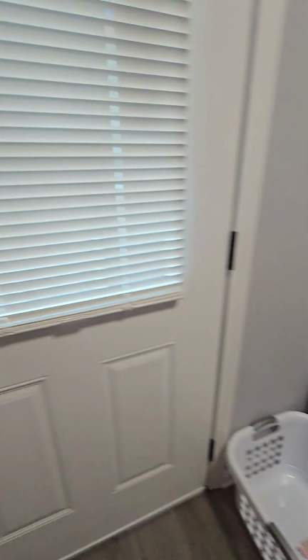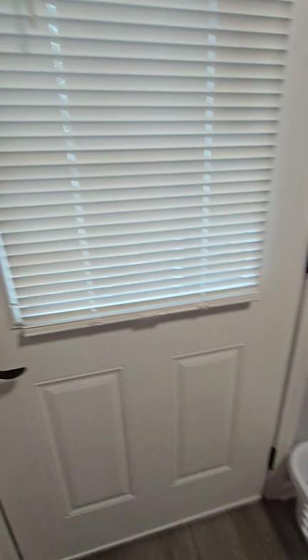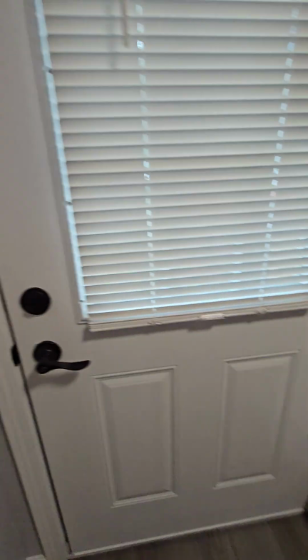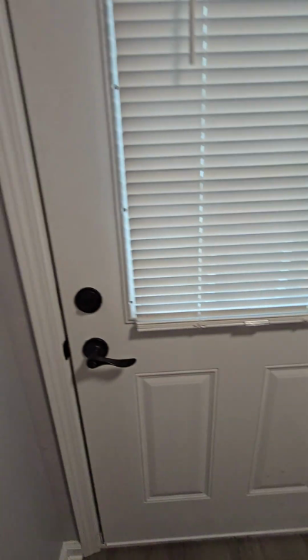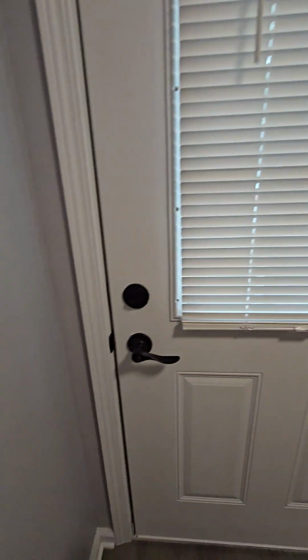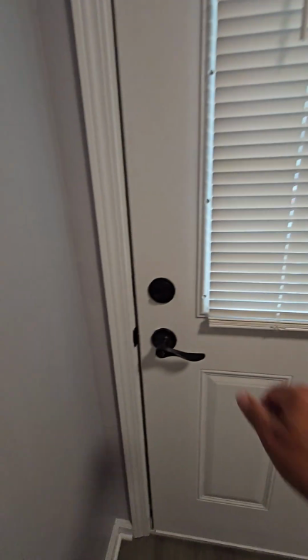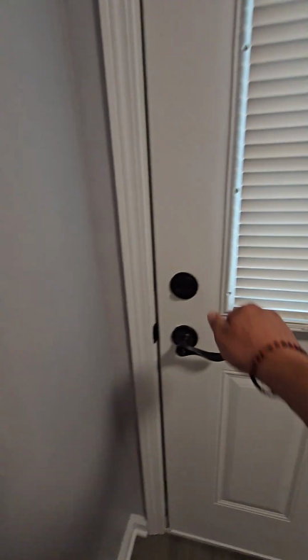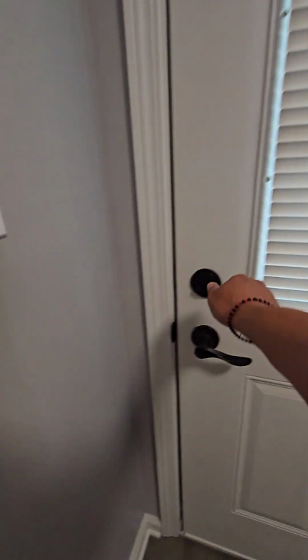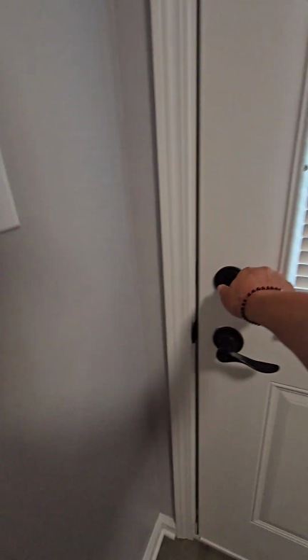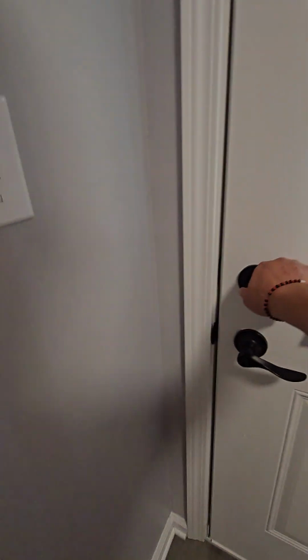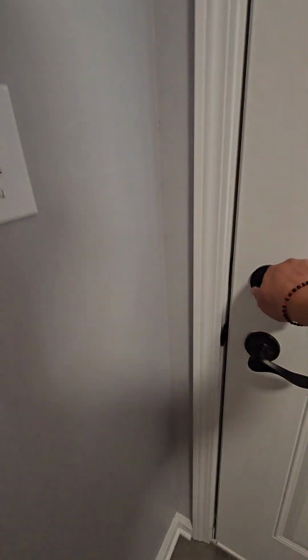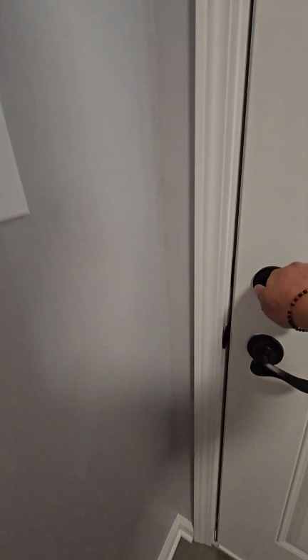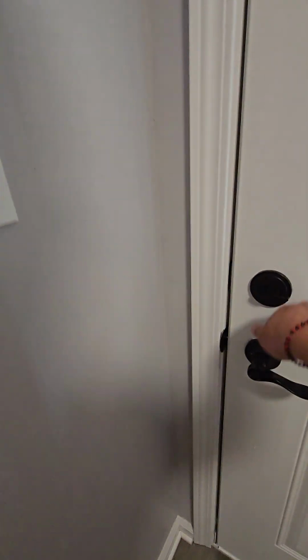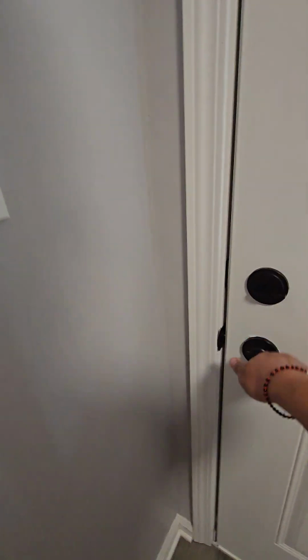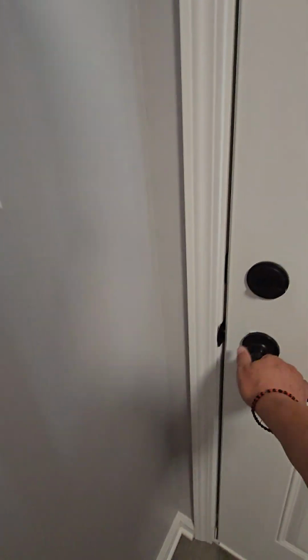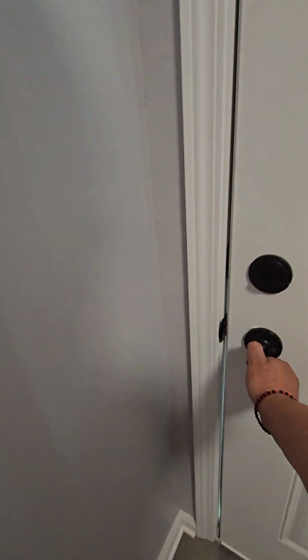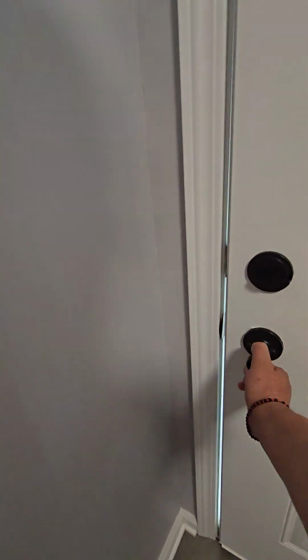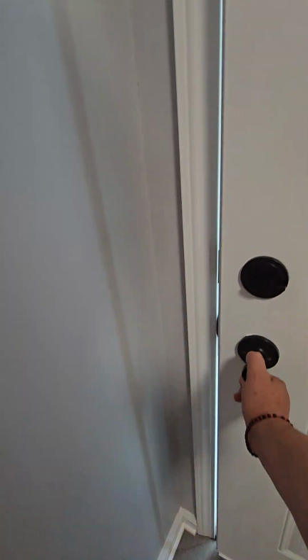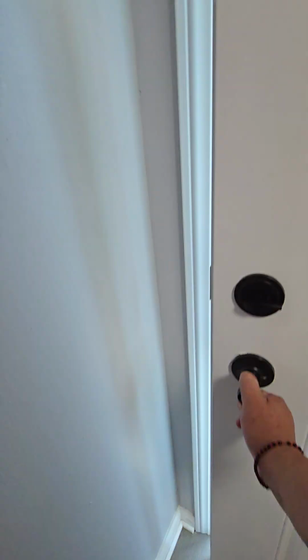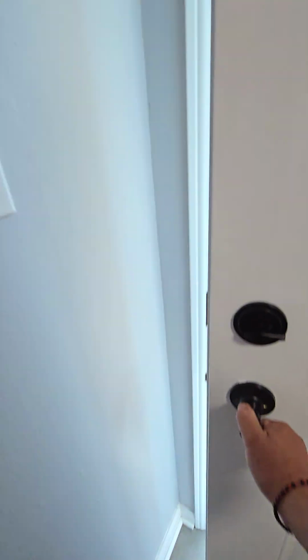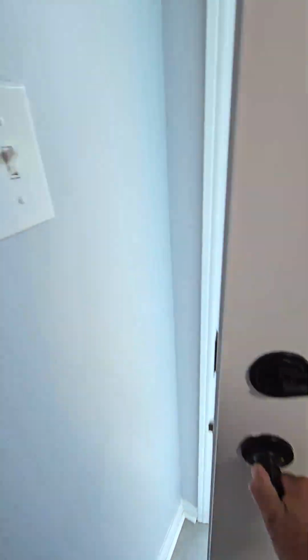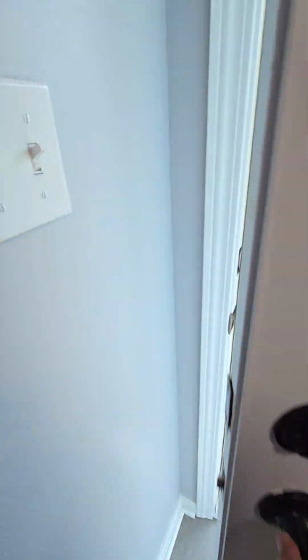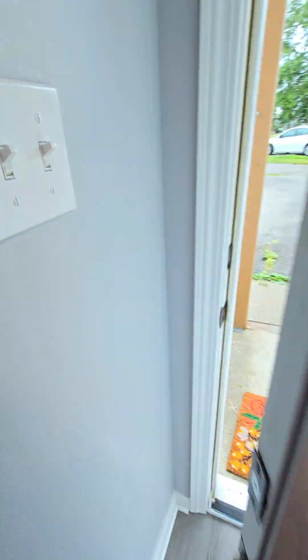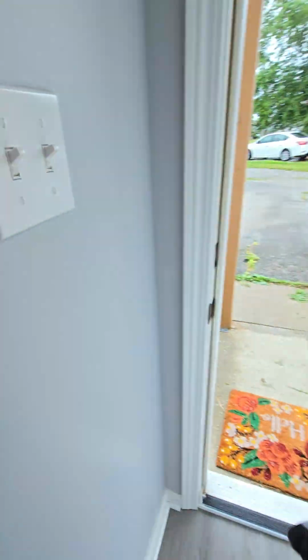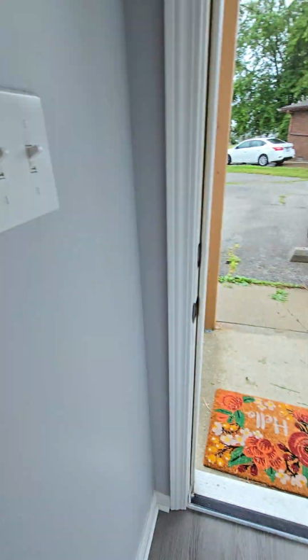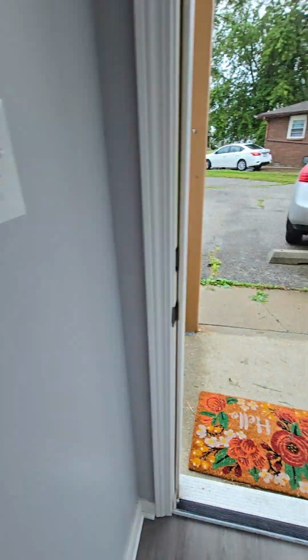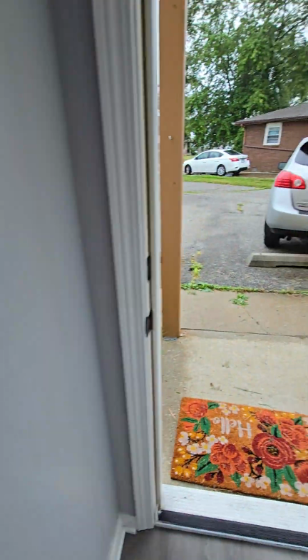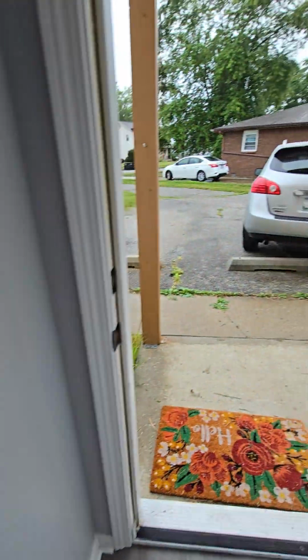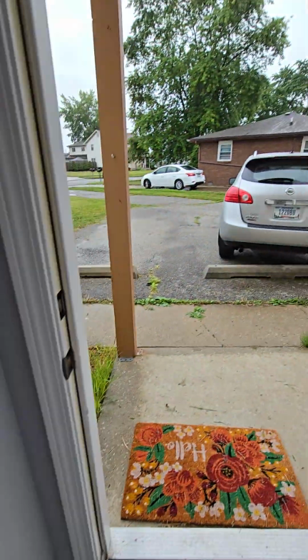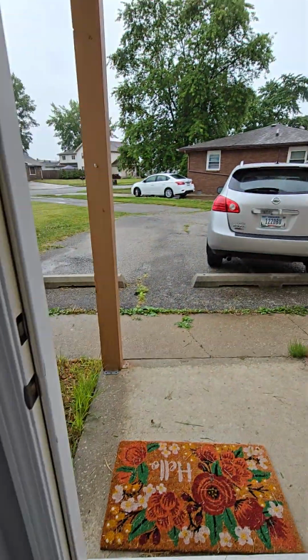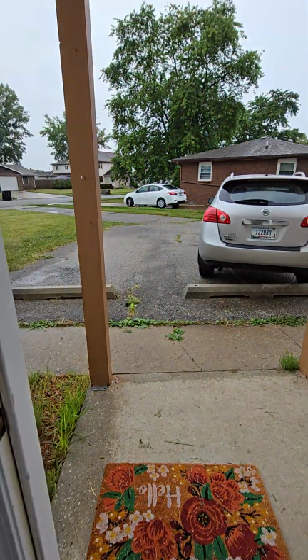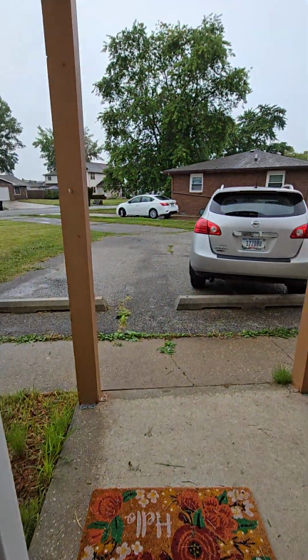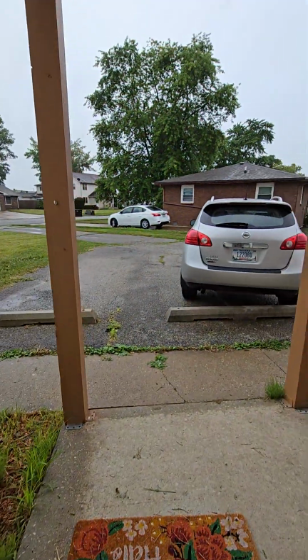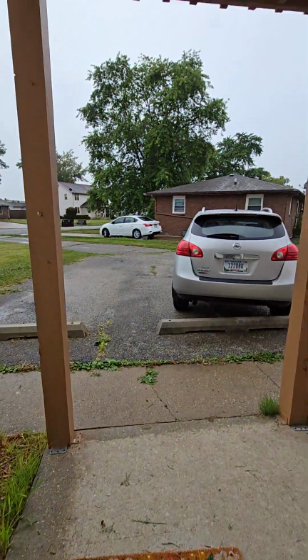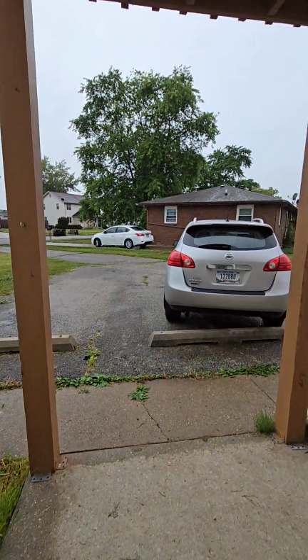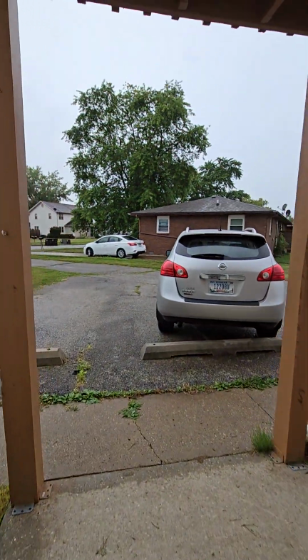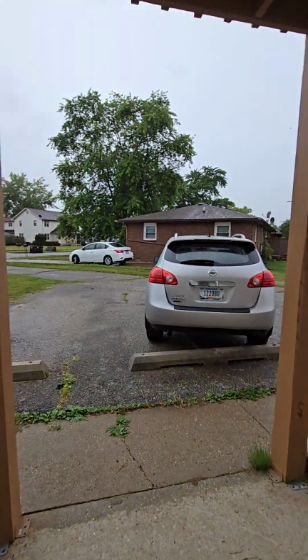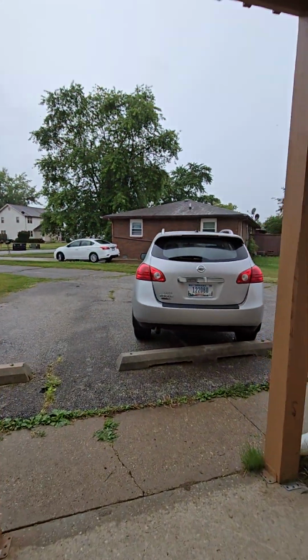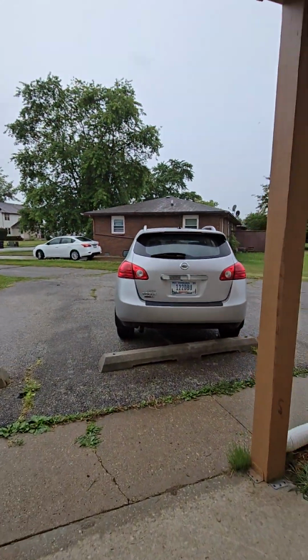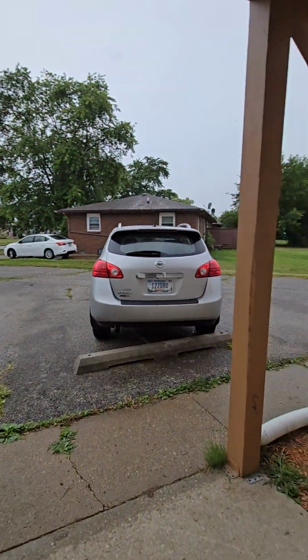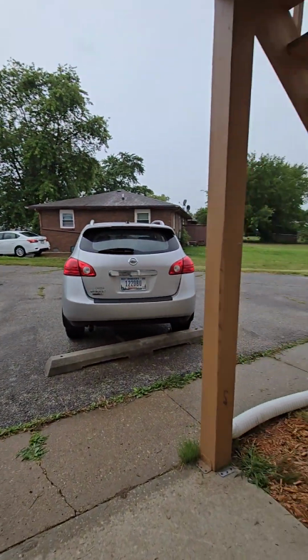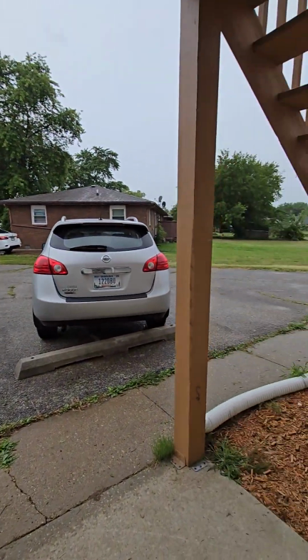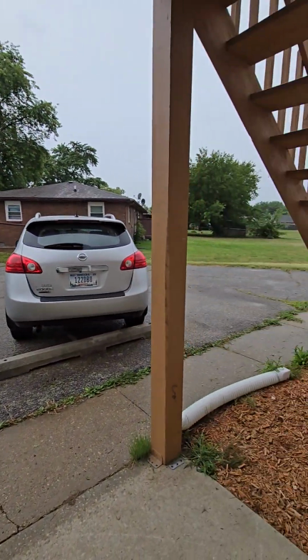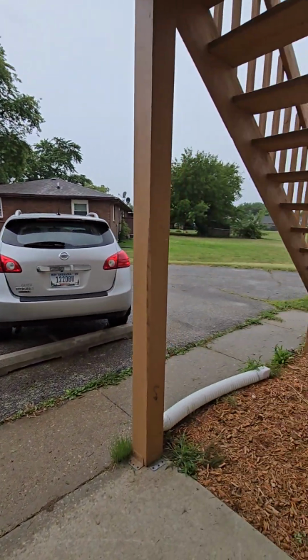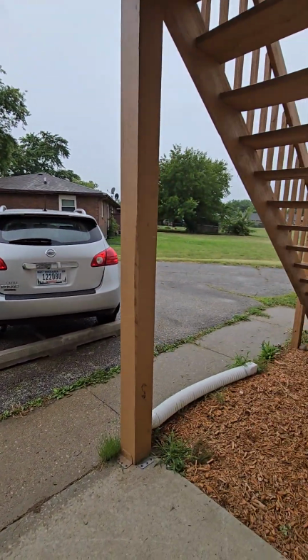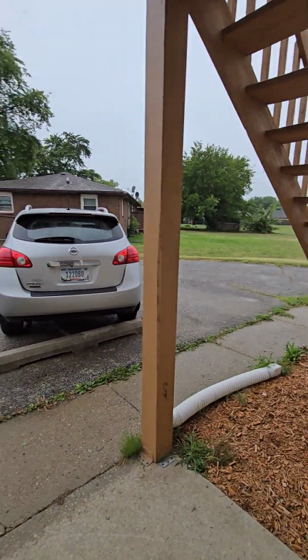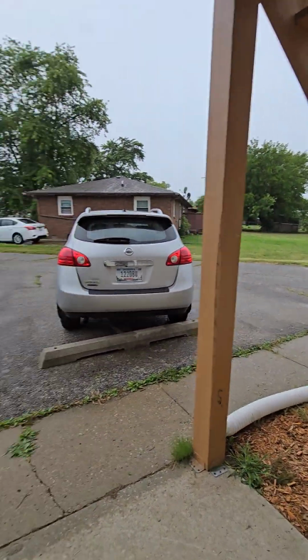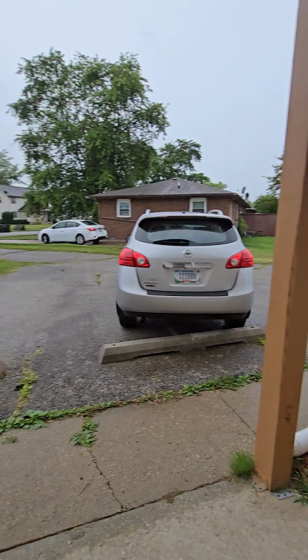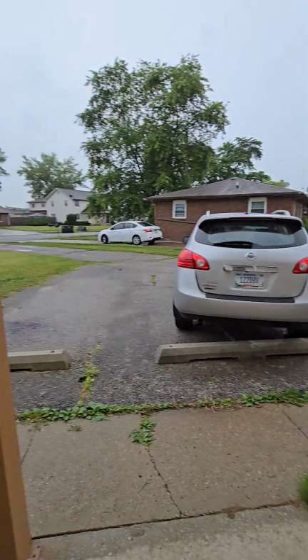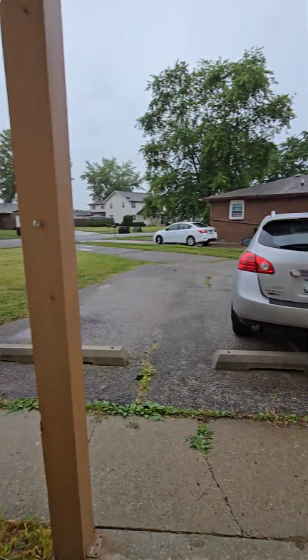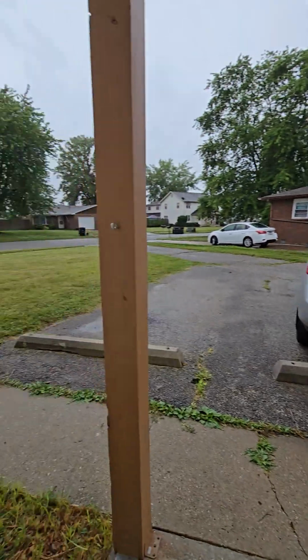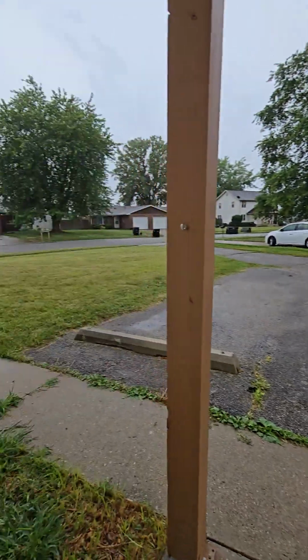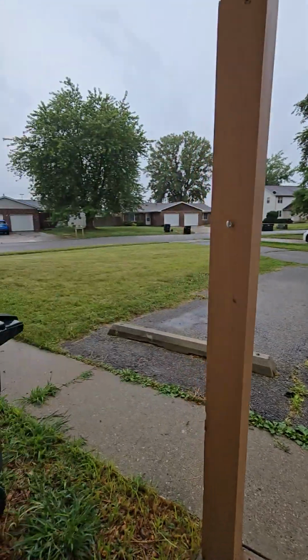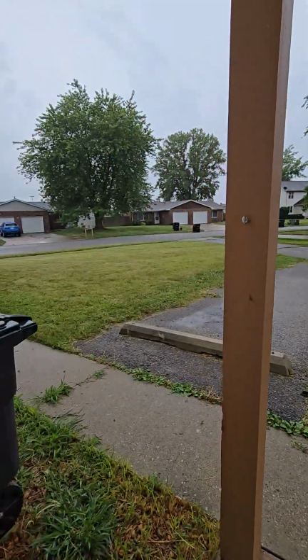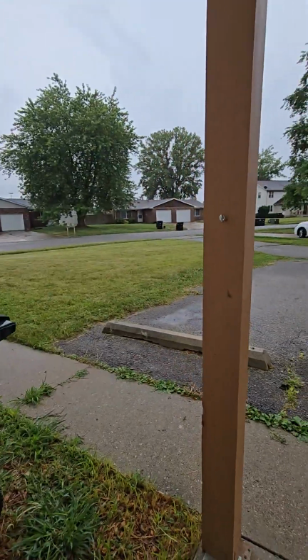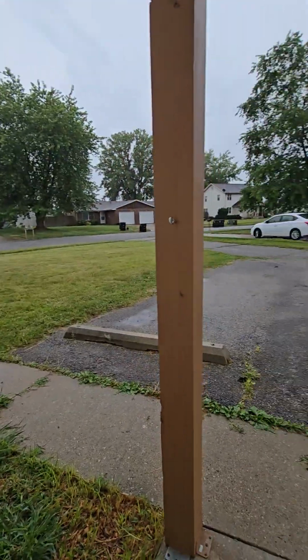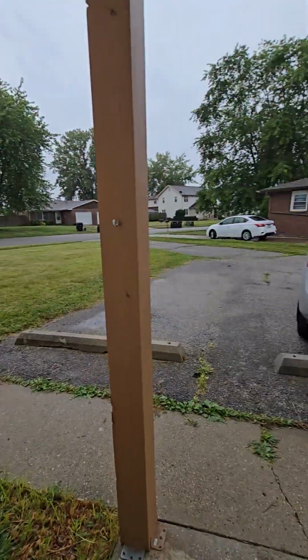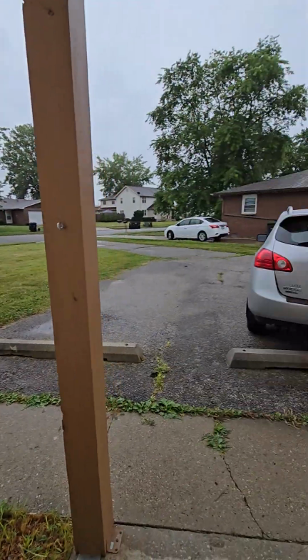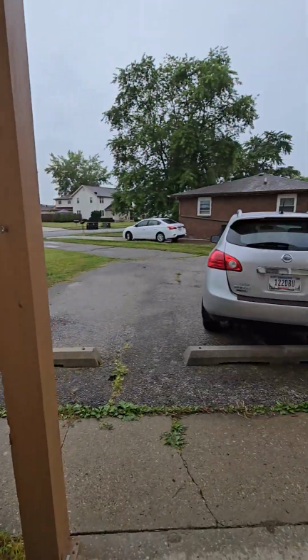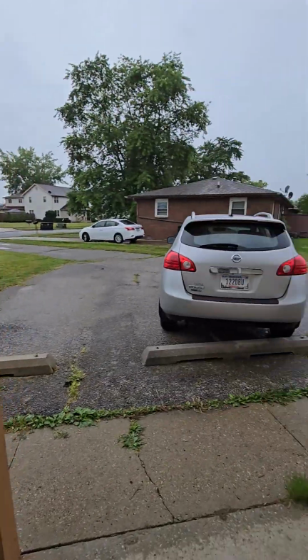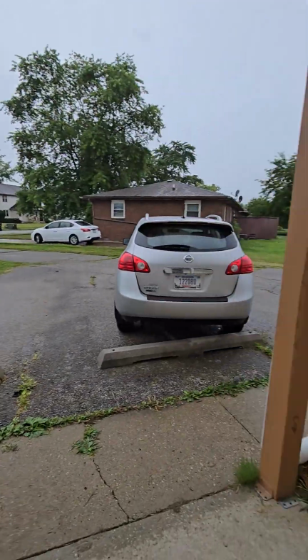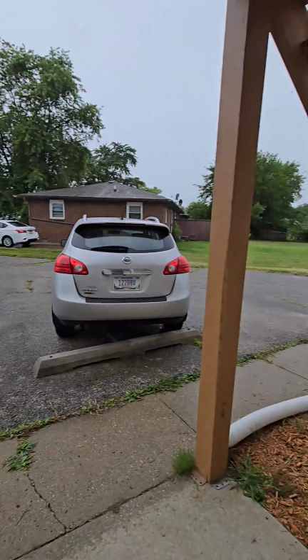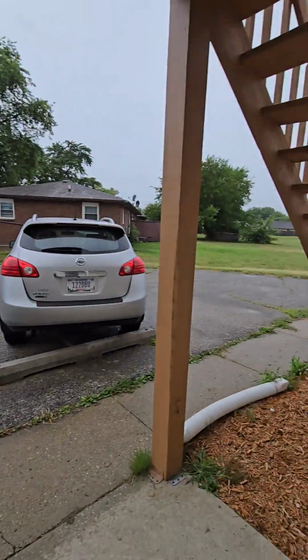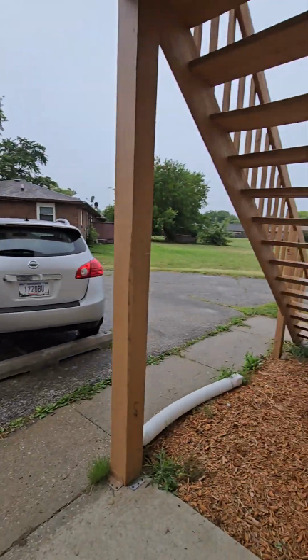Looks like it has a side door — that's cool. It has a side door right to the side parking lot.